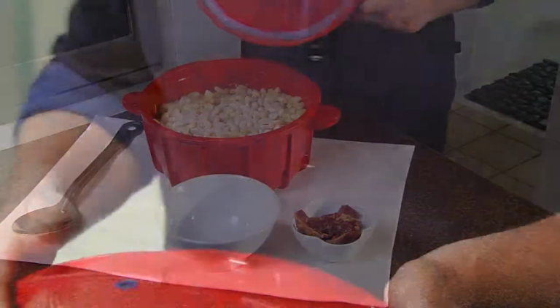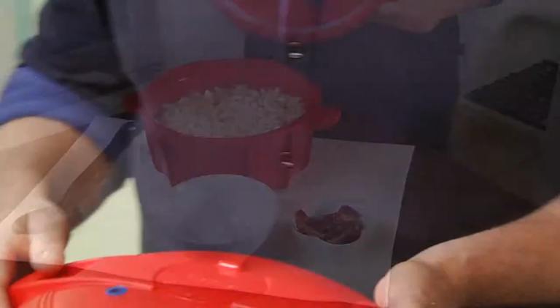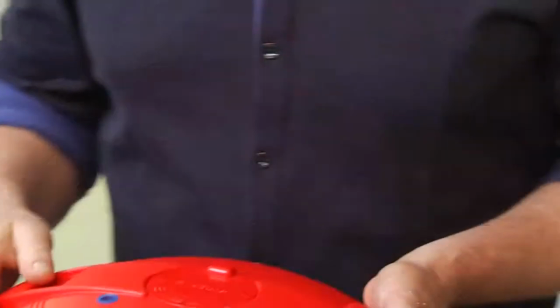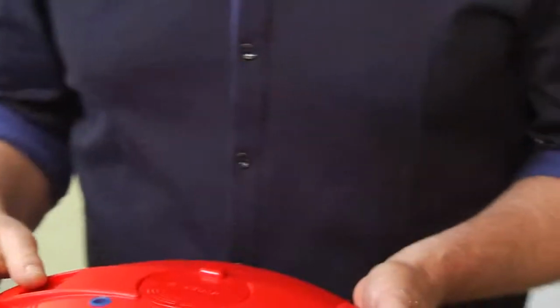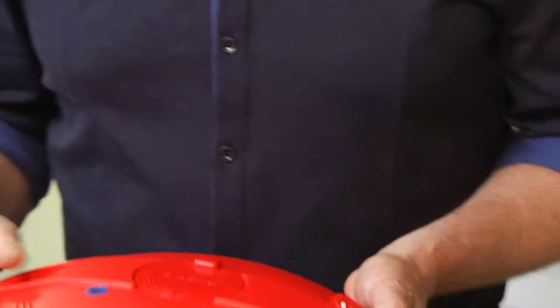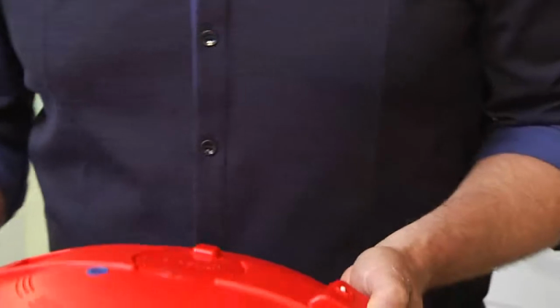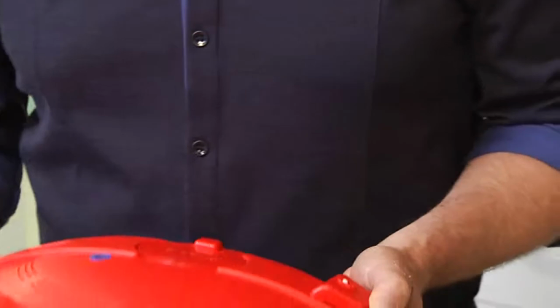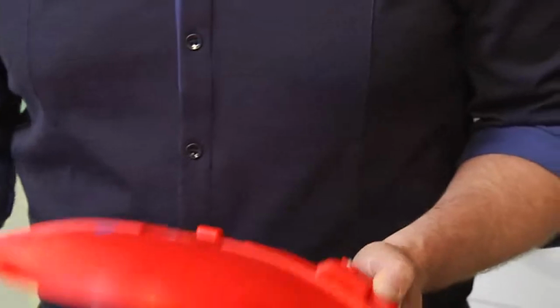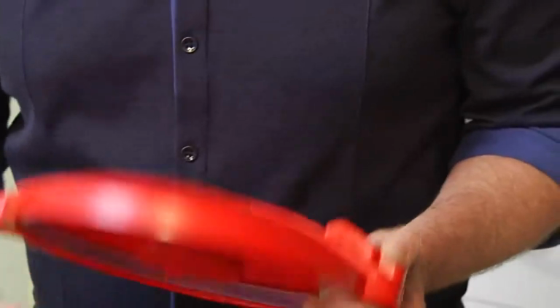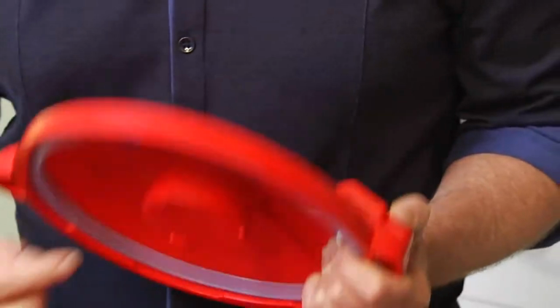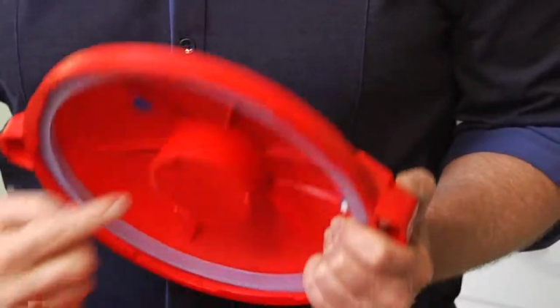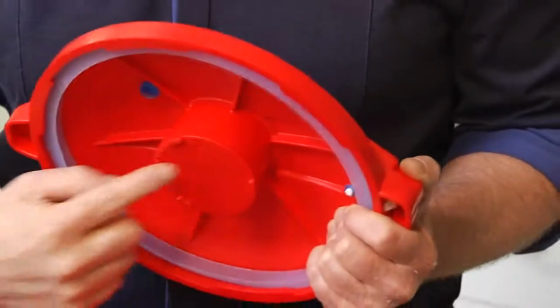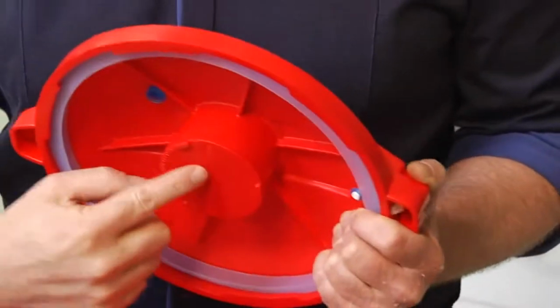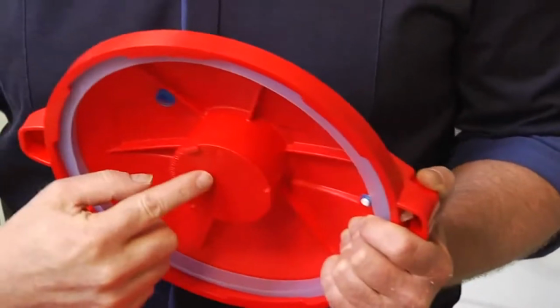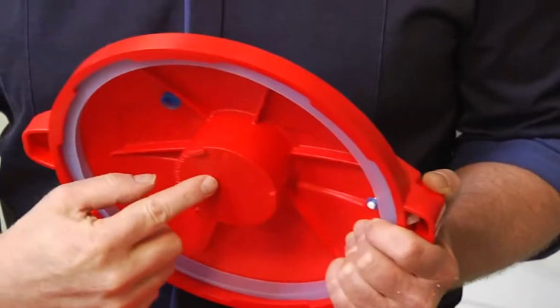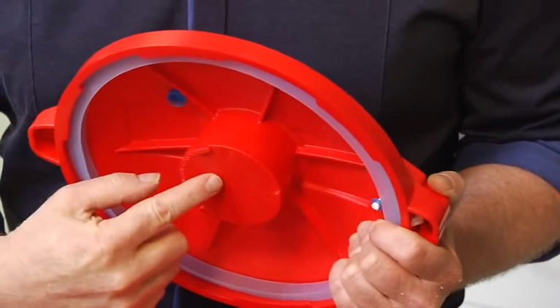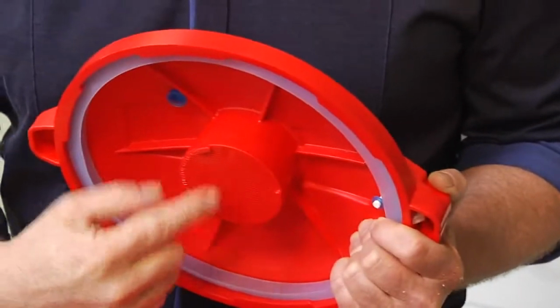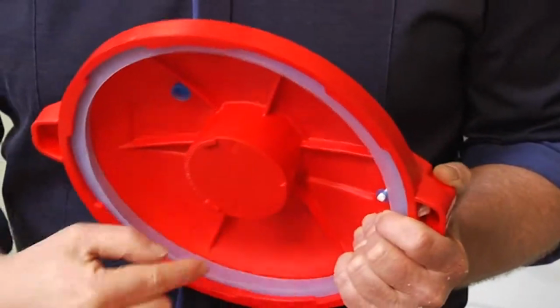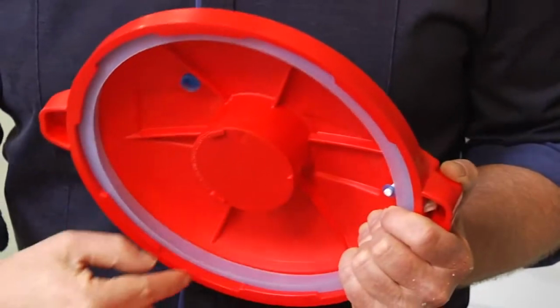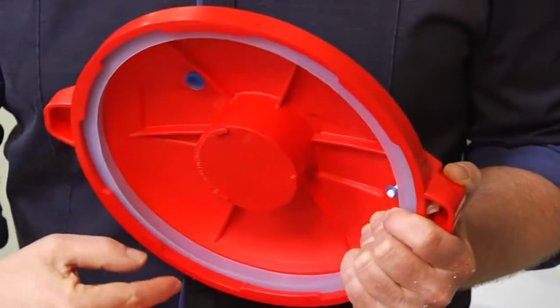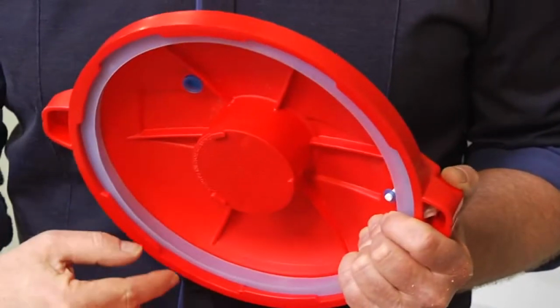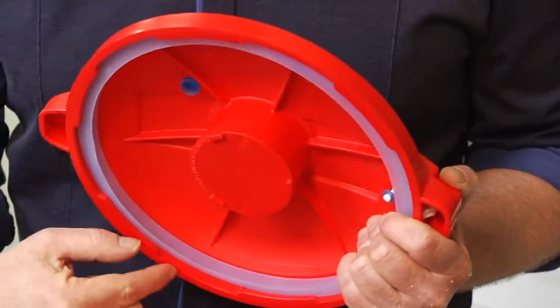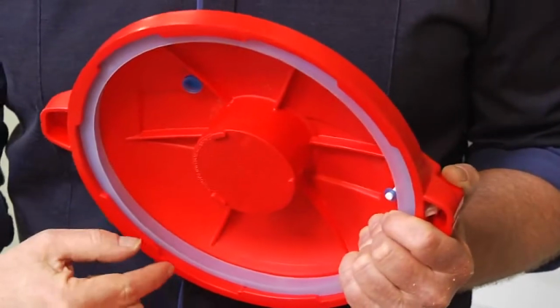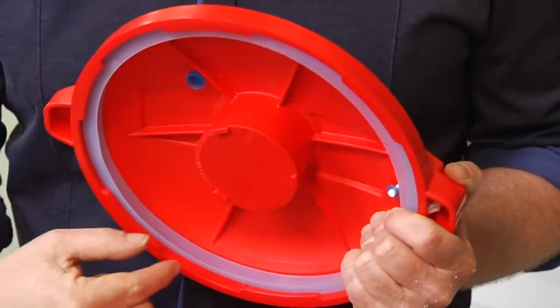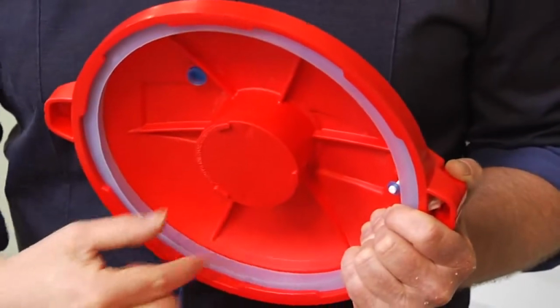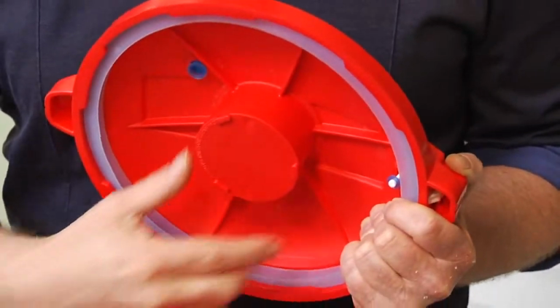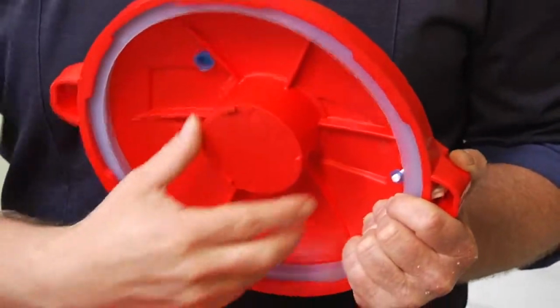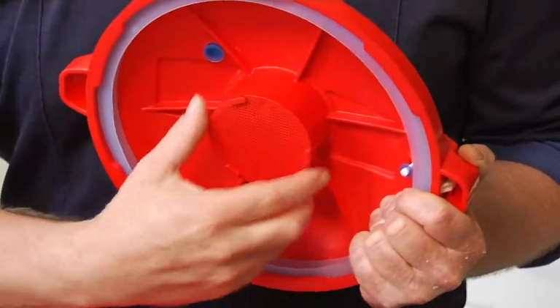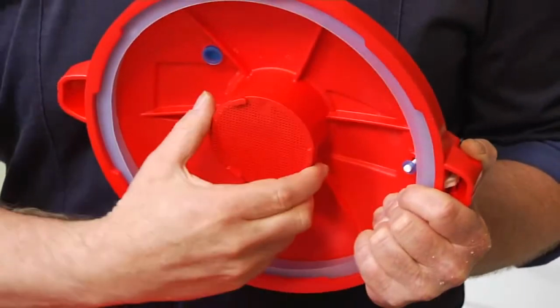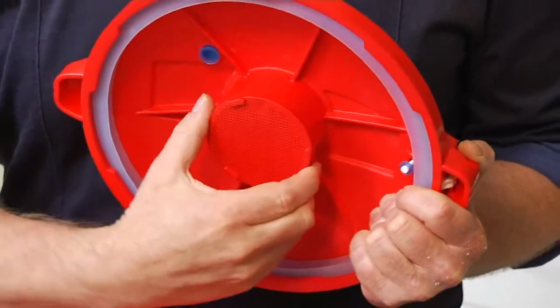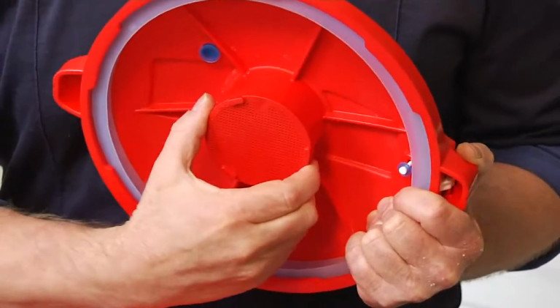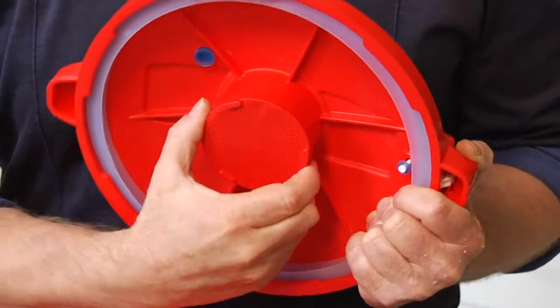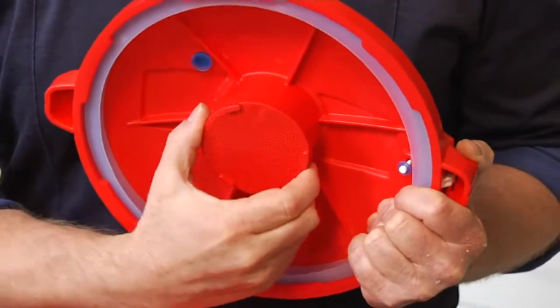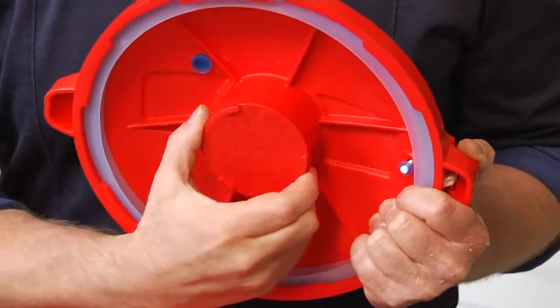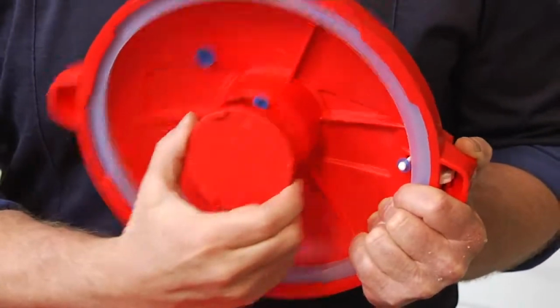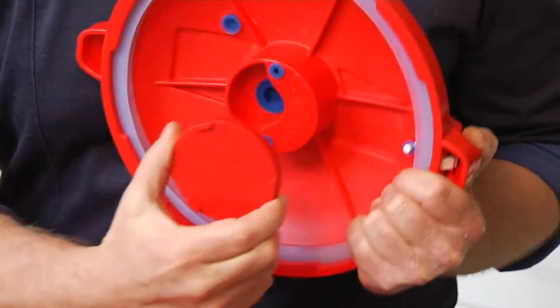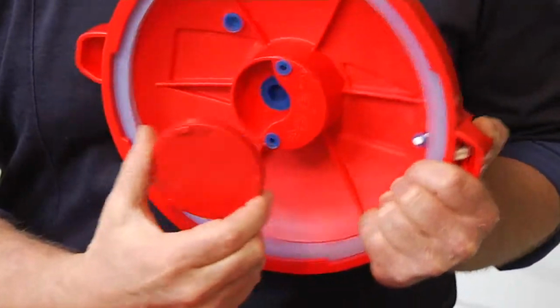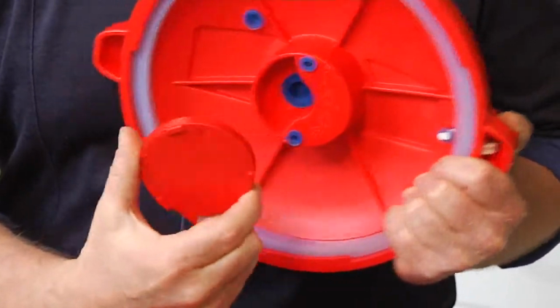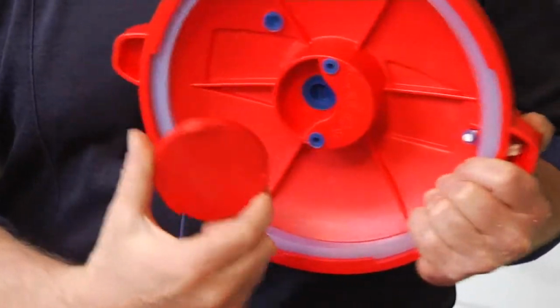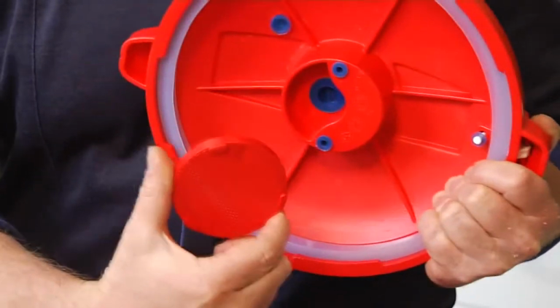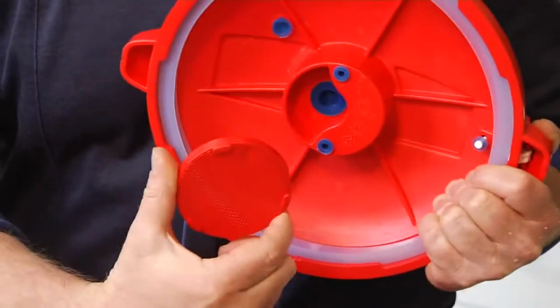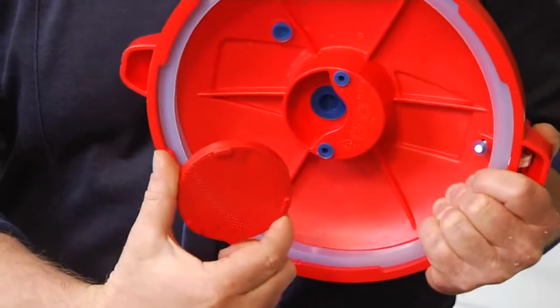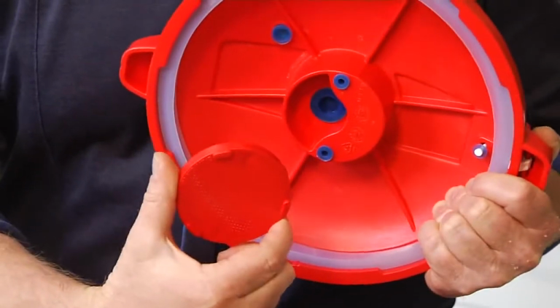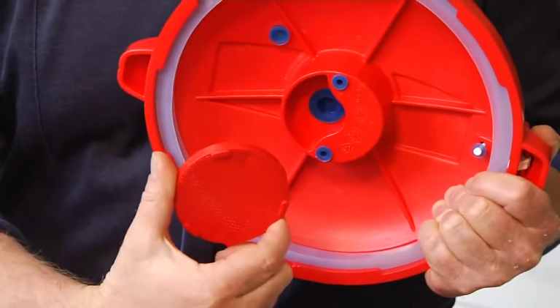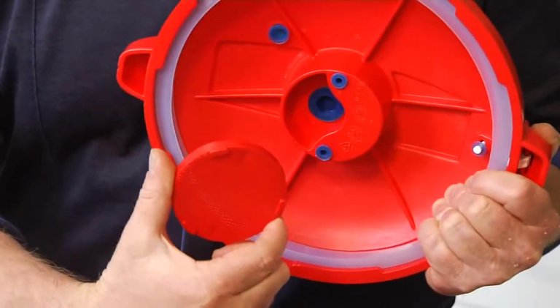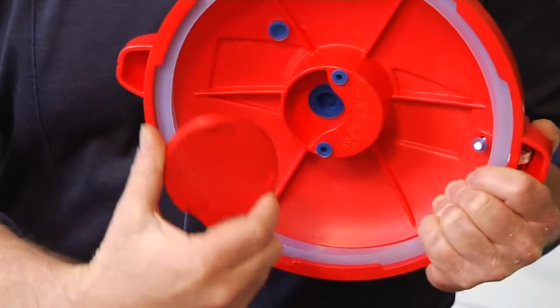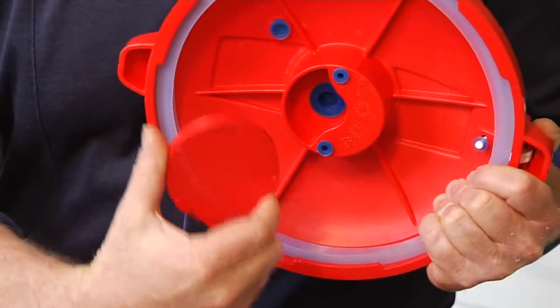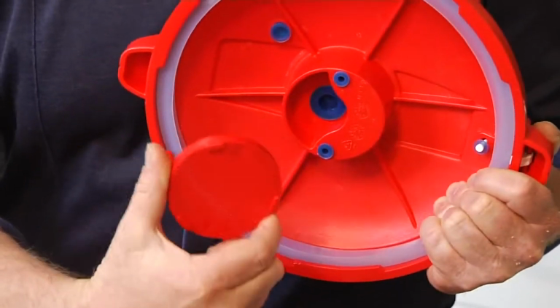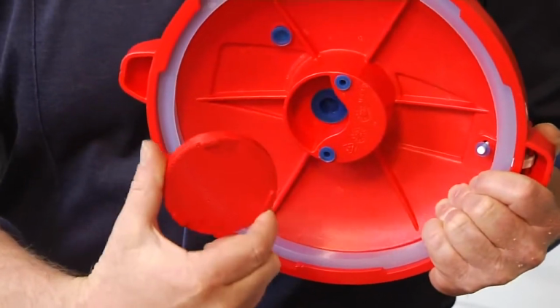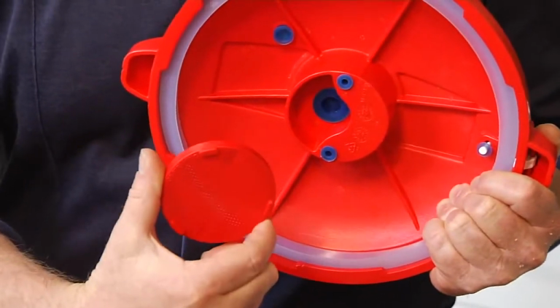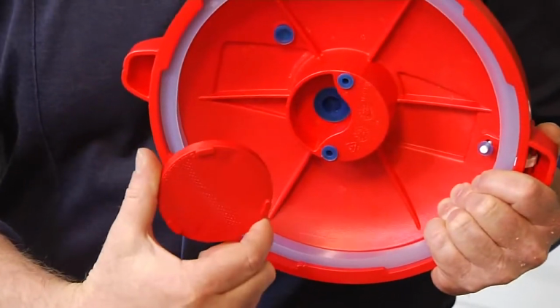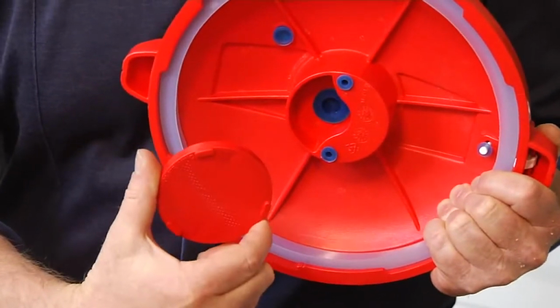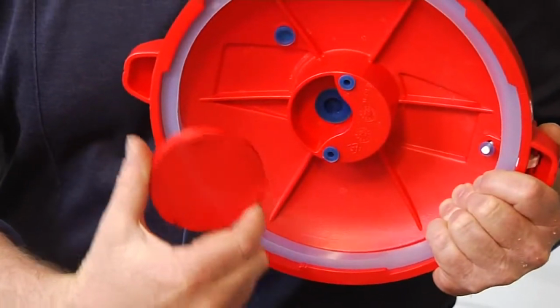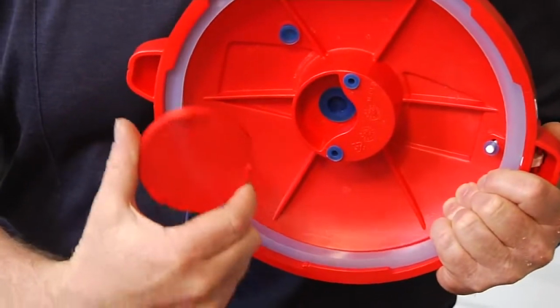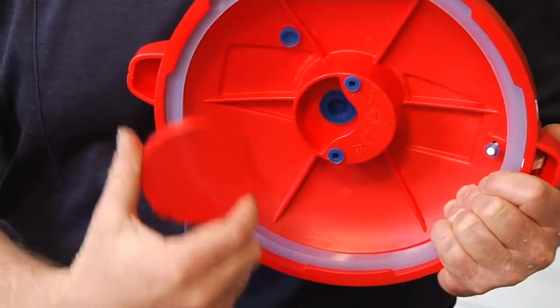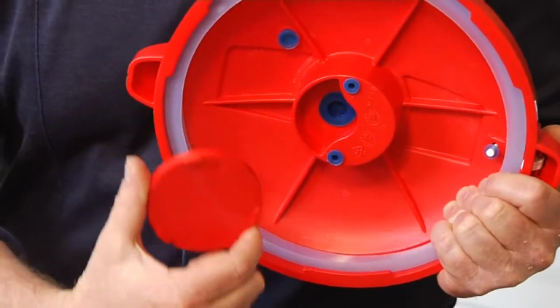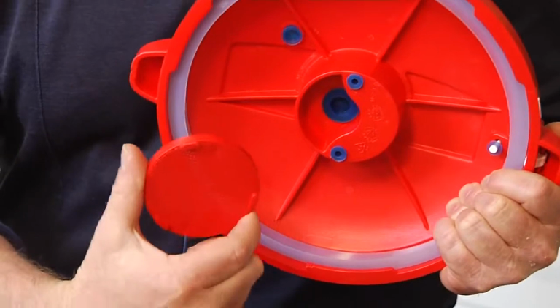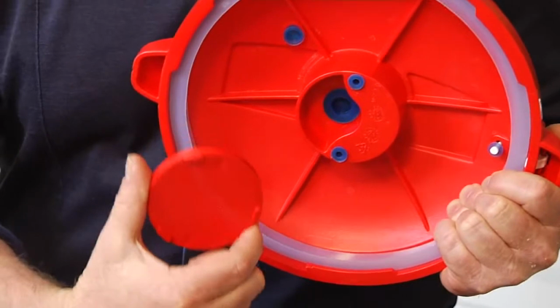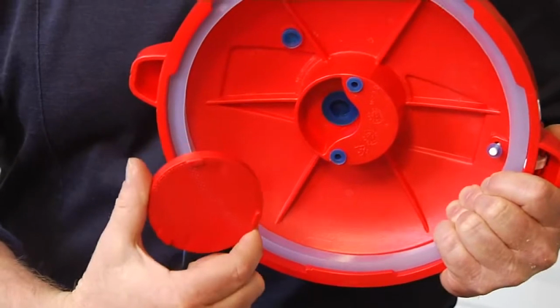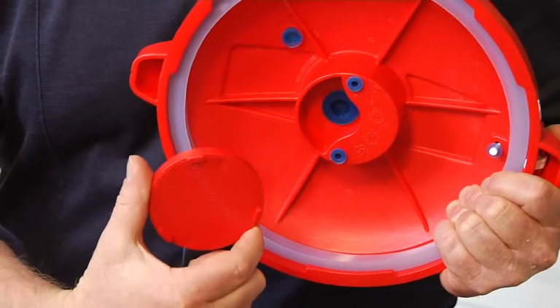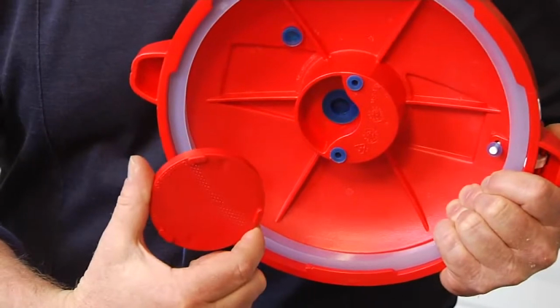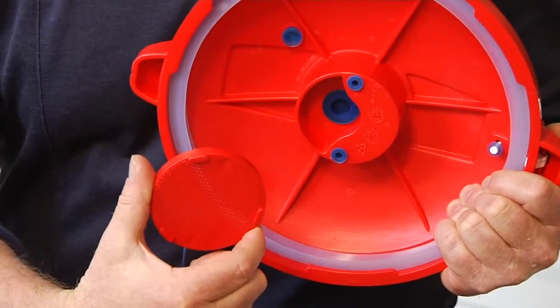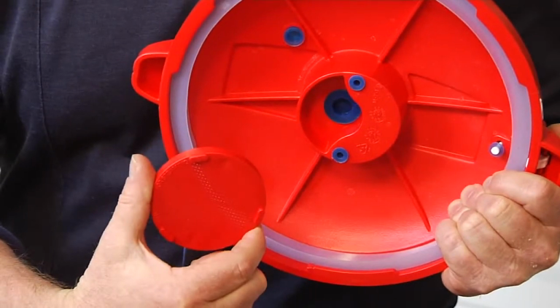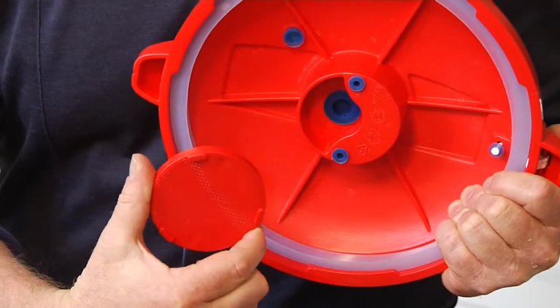Finally, there's even a safety for the safety. This mesh cover keeps the device clog-free and working perfectly.